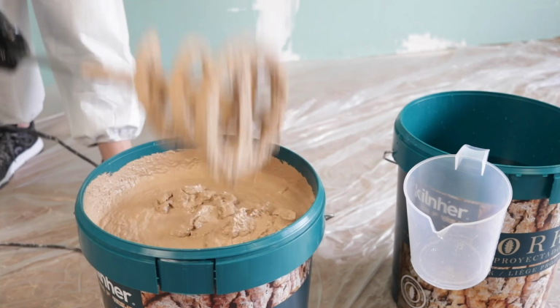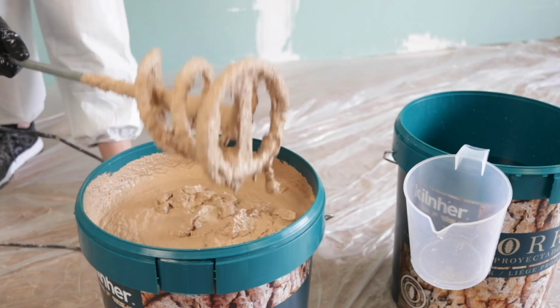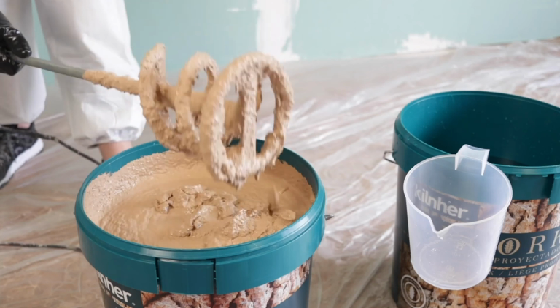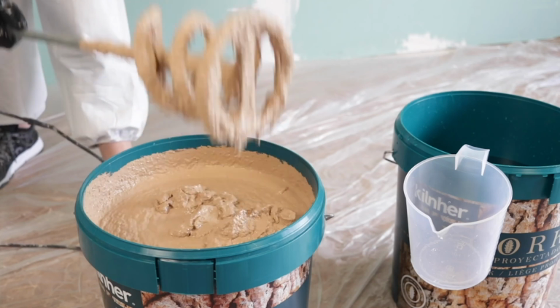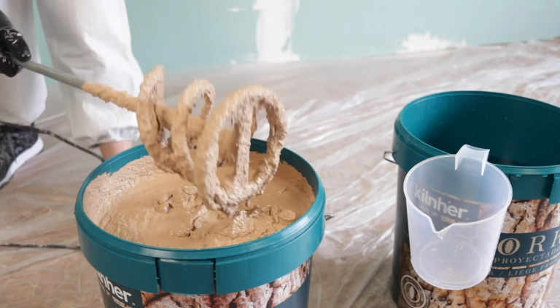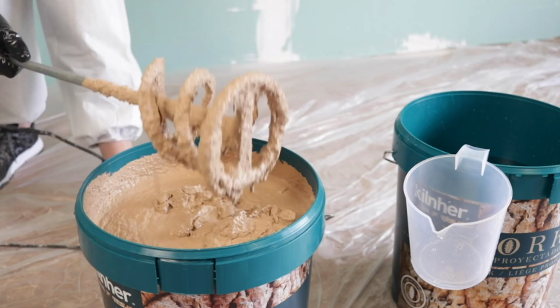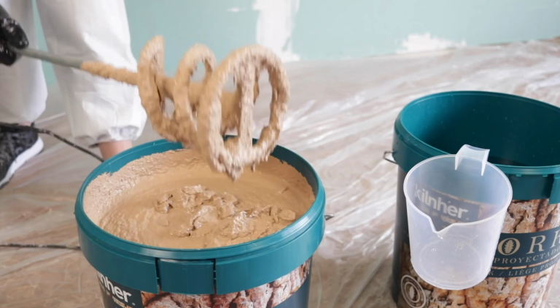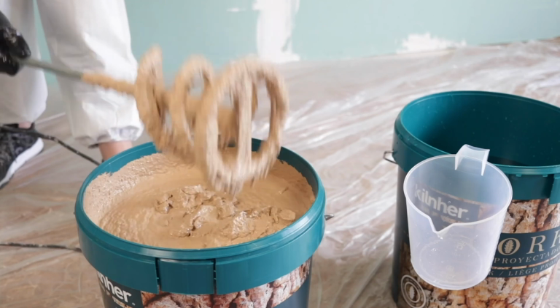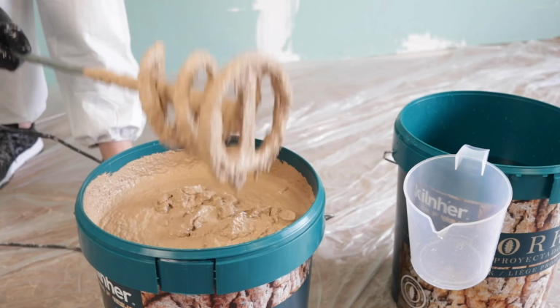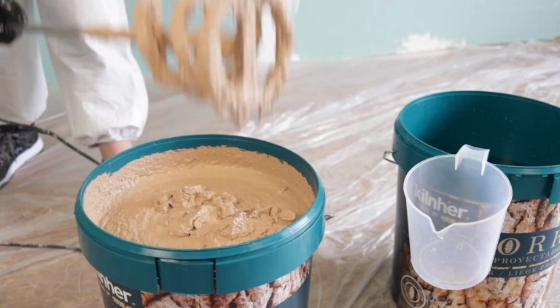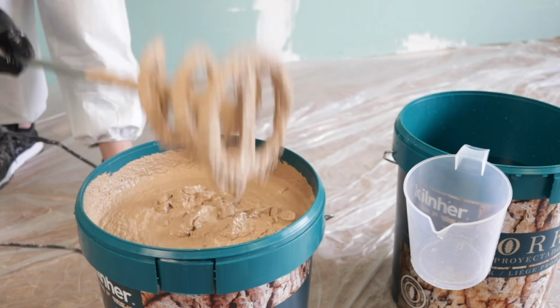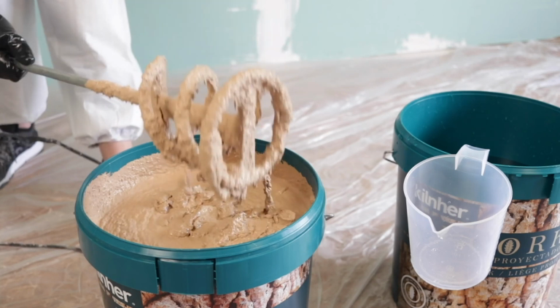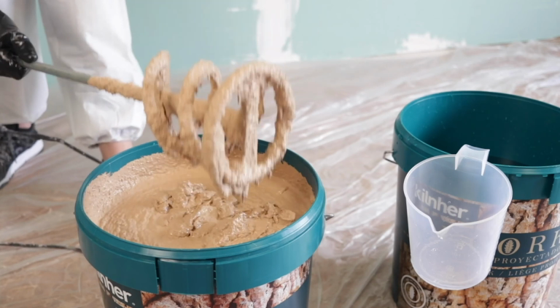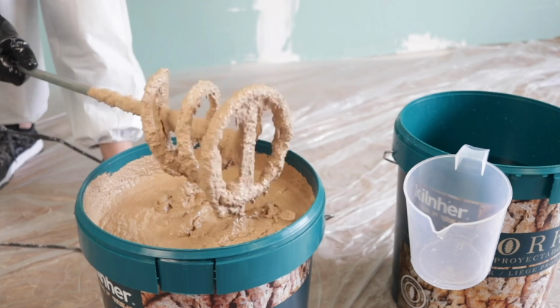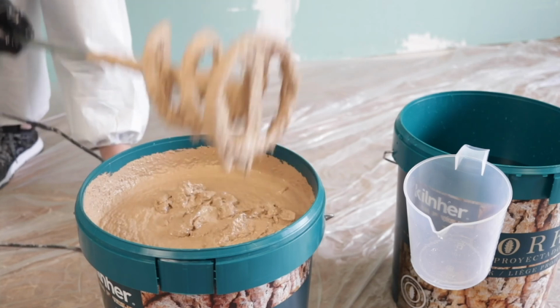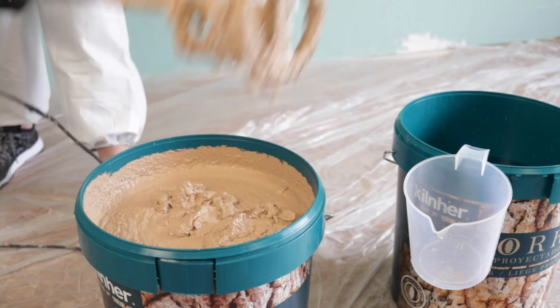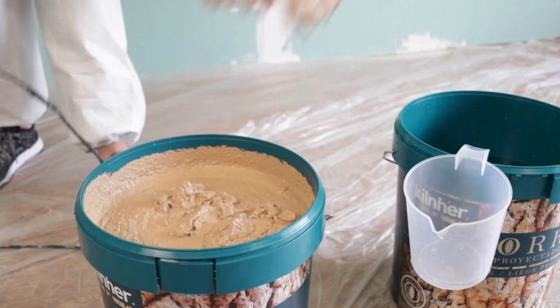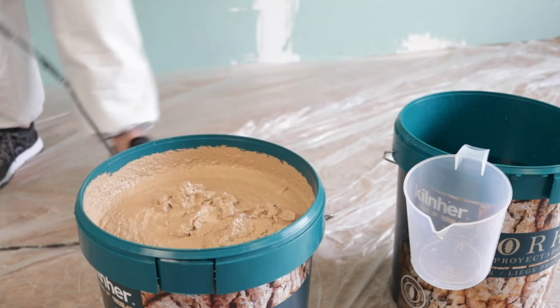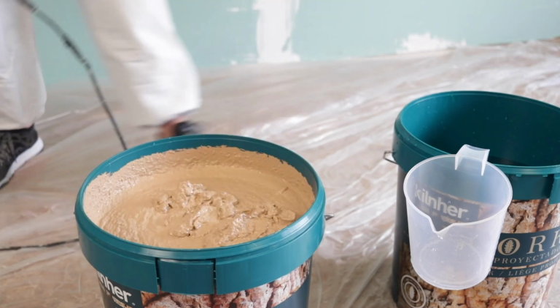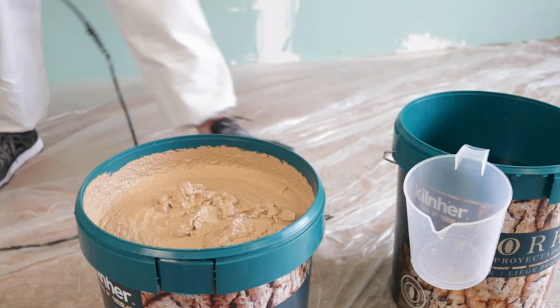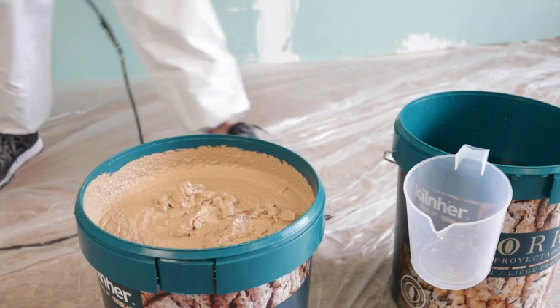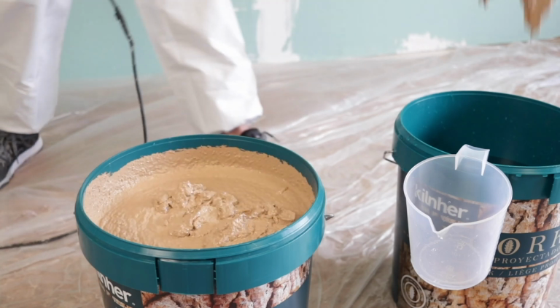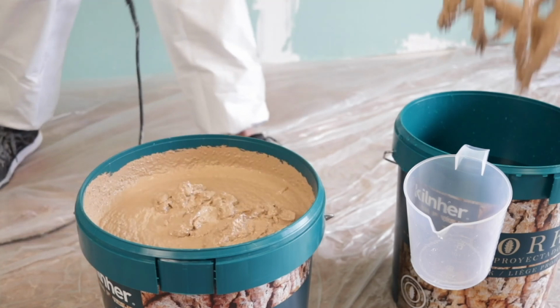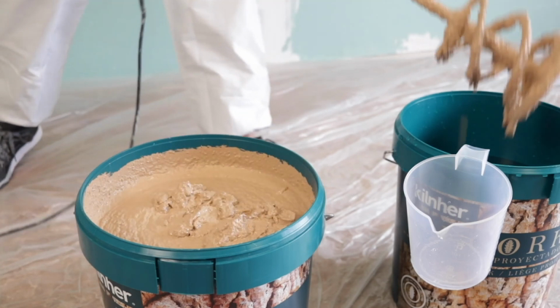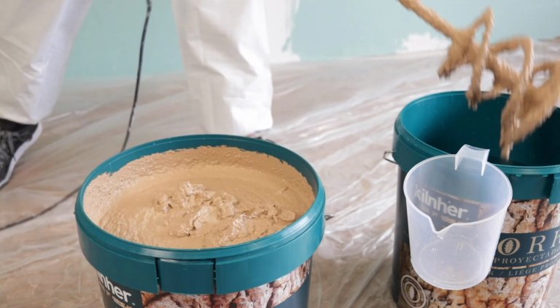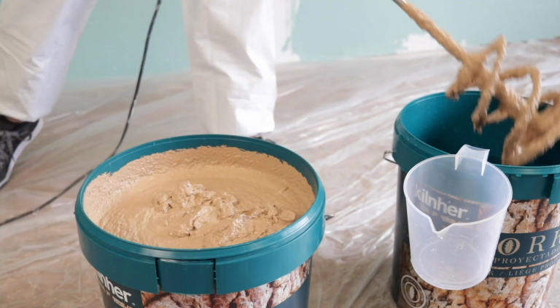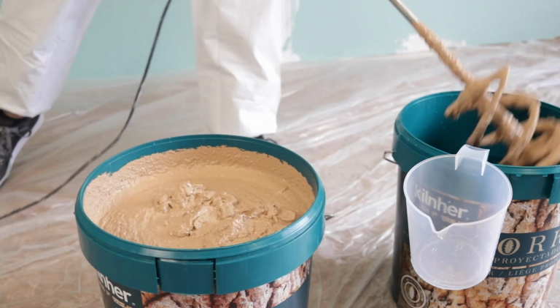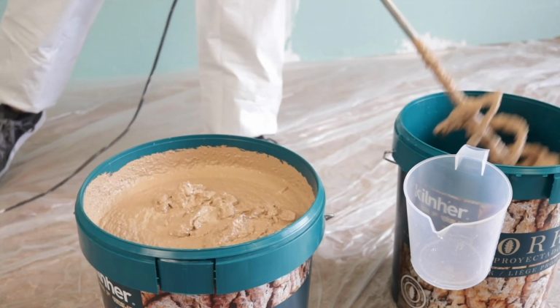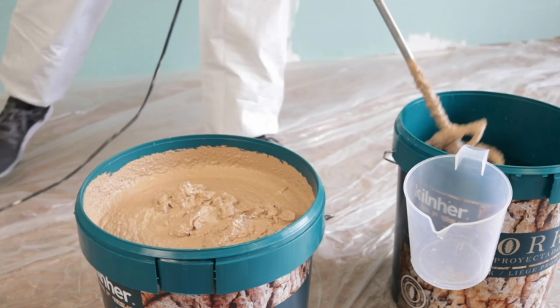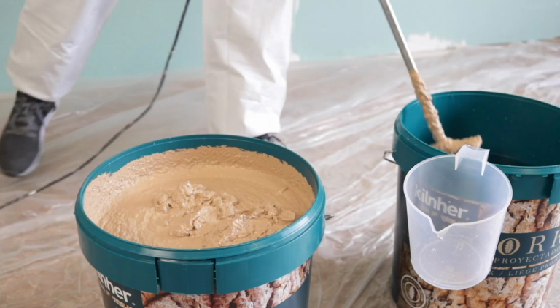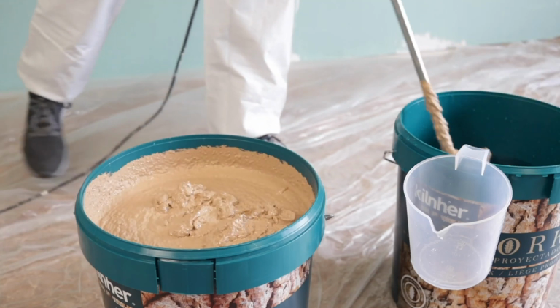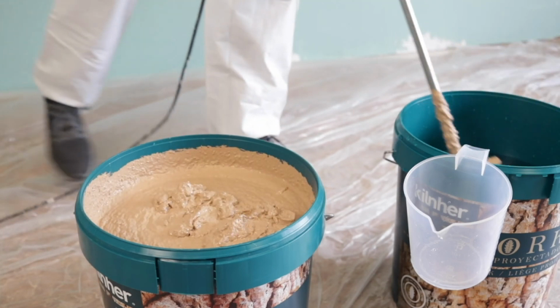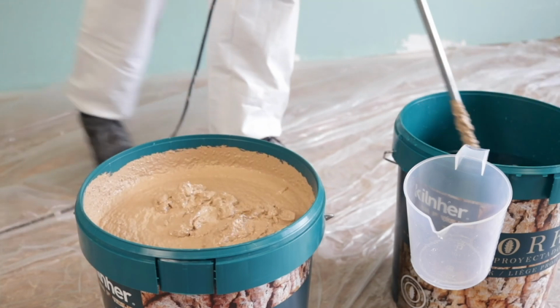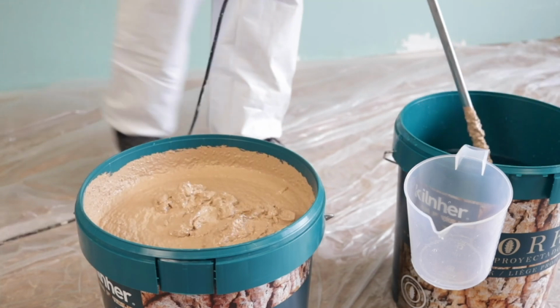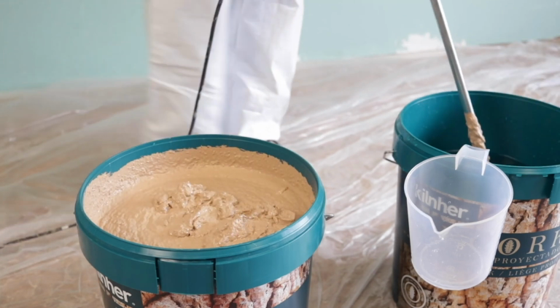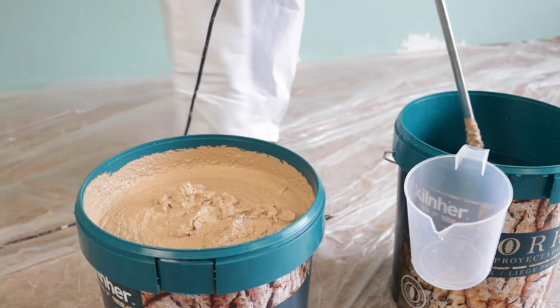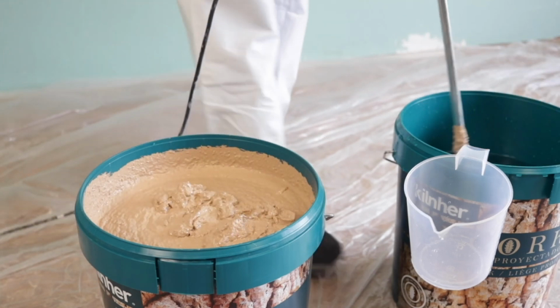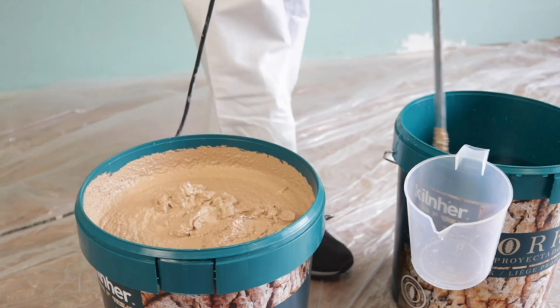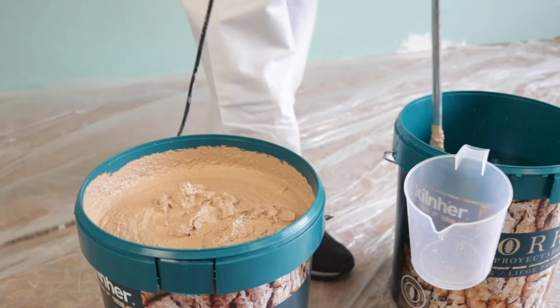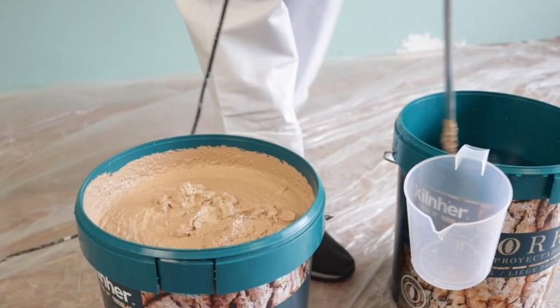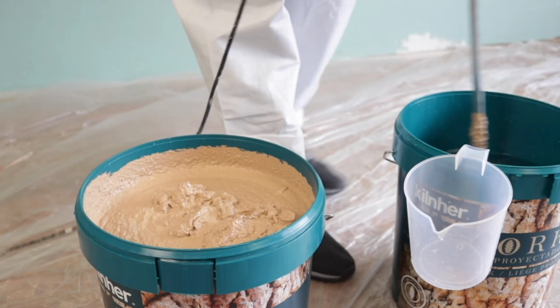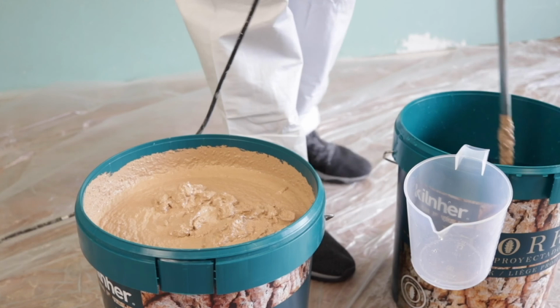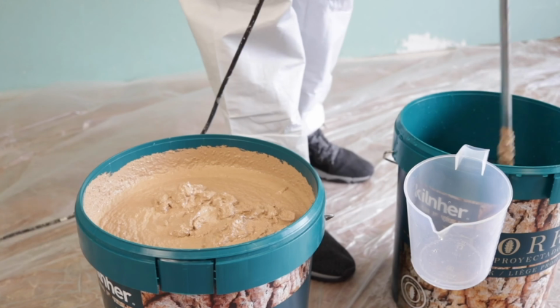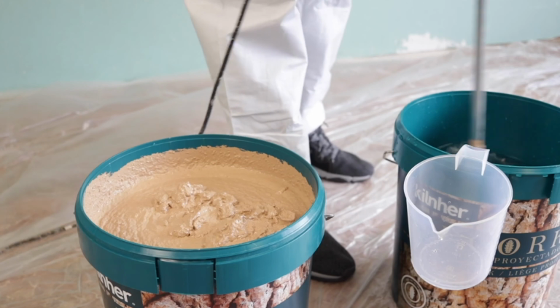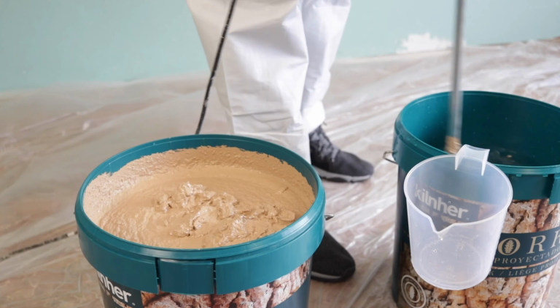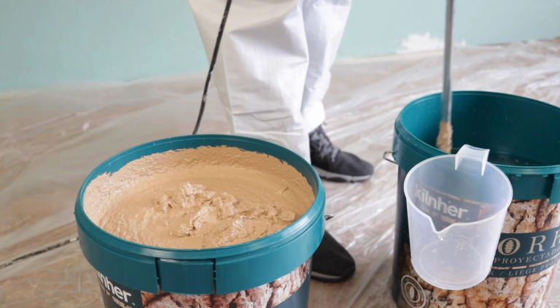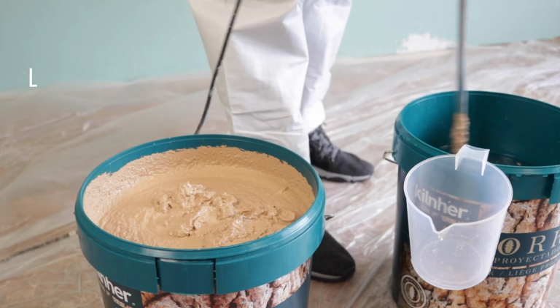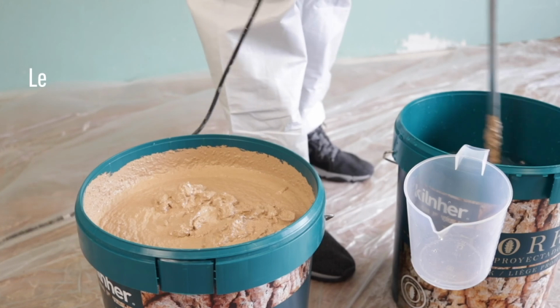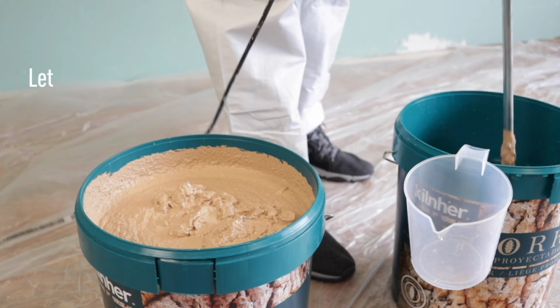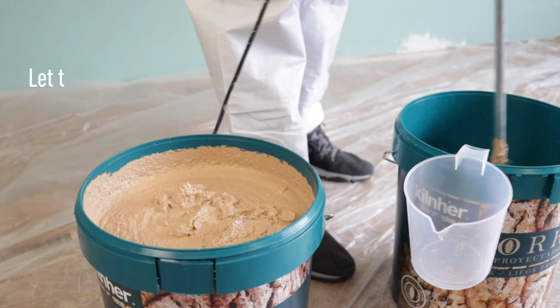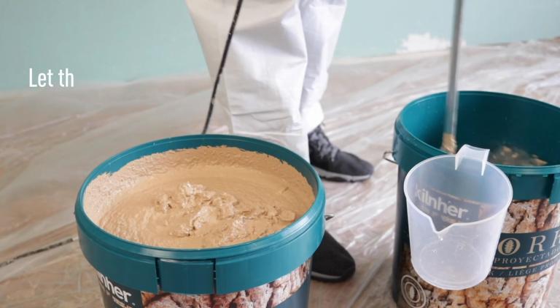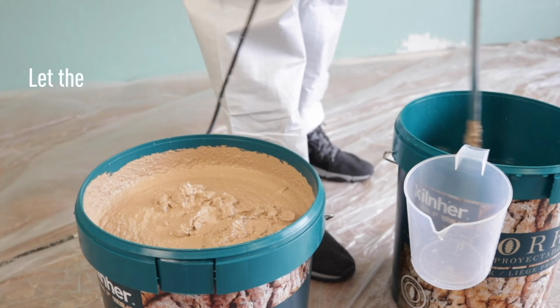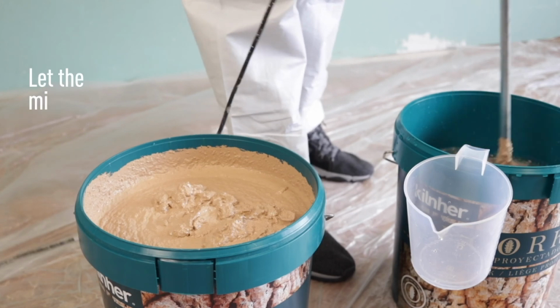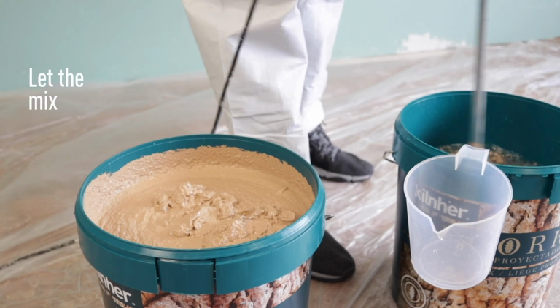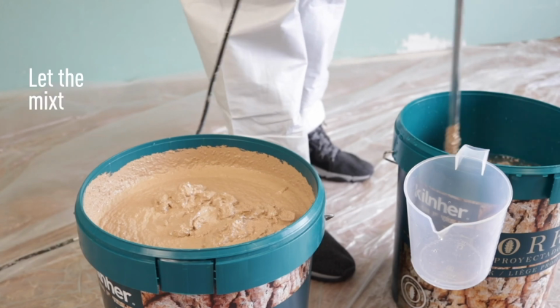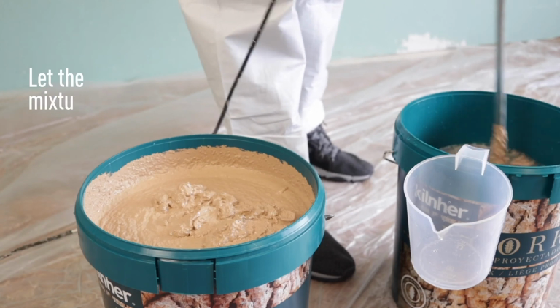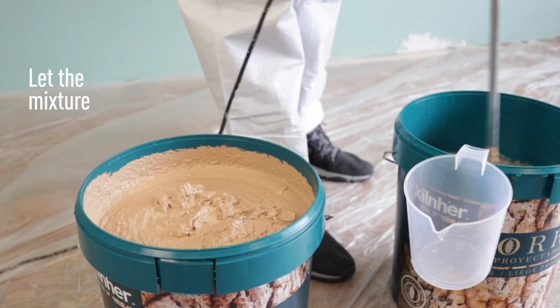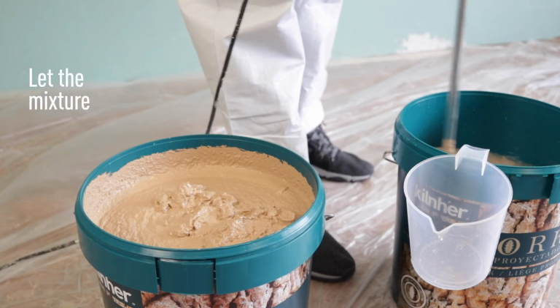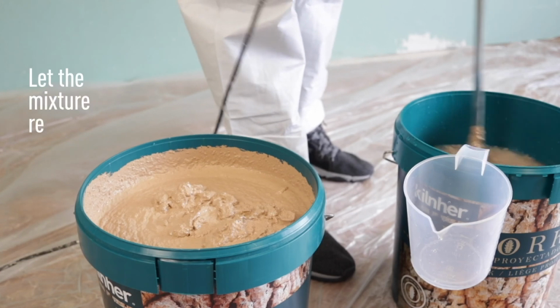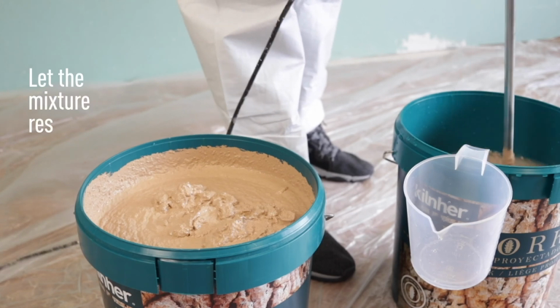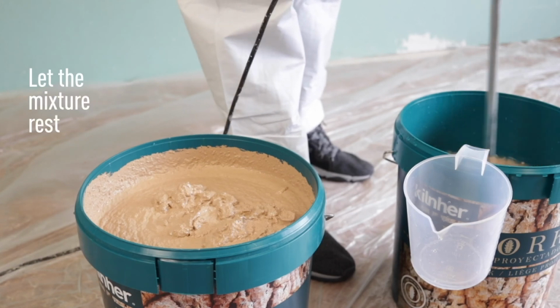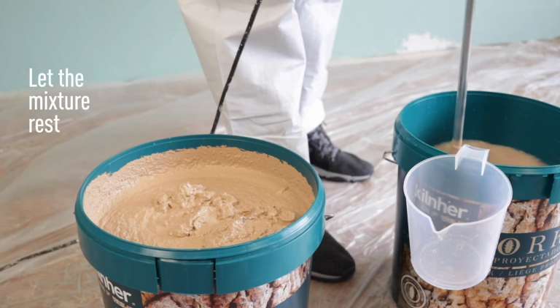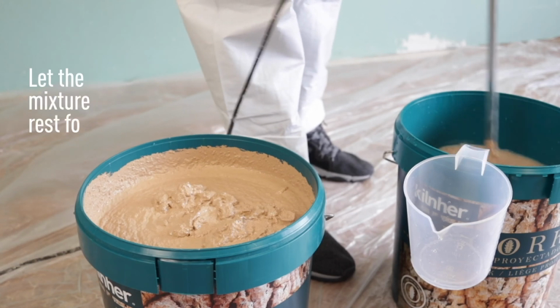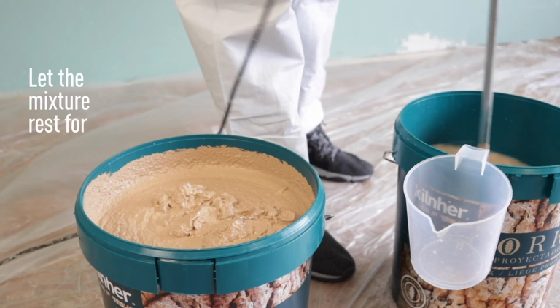Be sure to clean the mixer with water before the product dries. Let the mixture rest for five minutes.